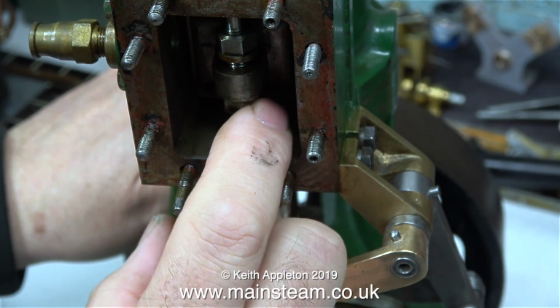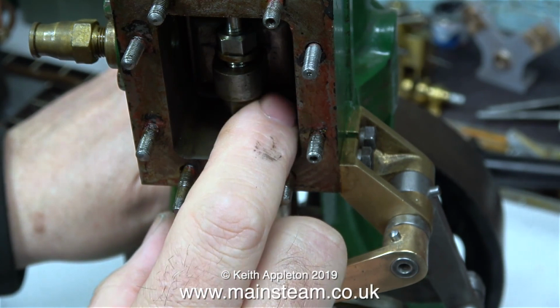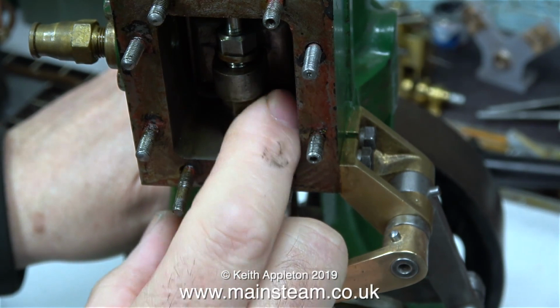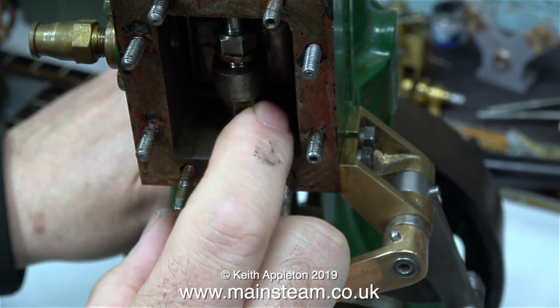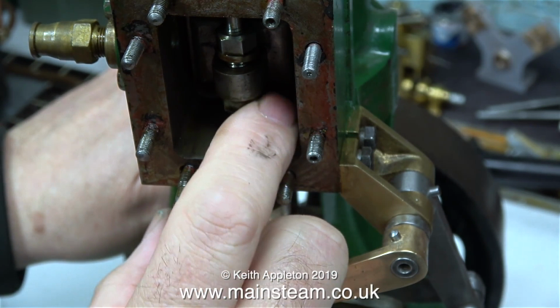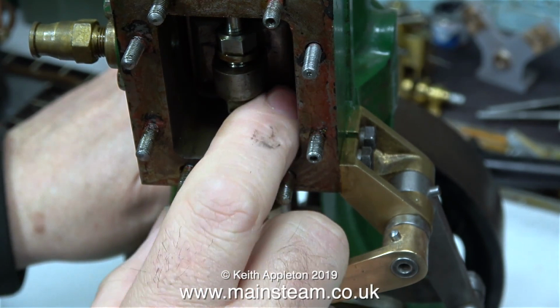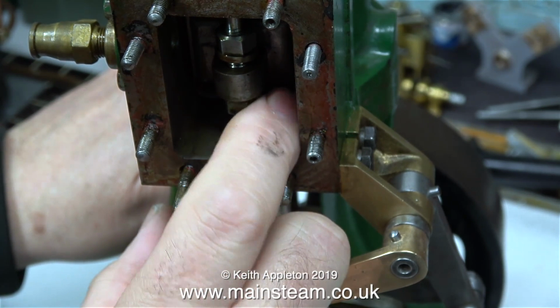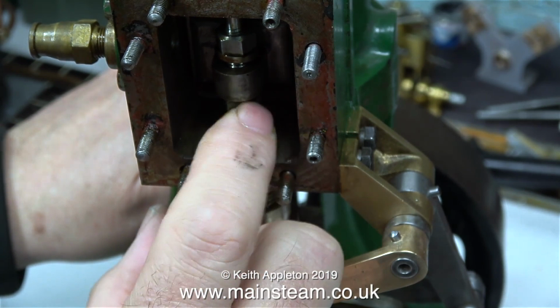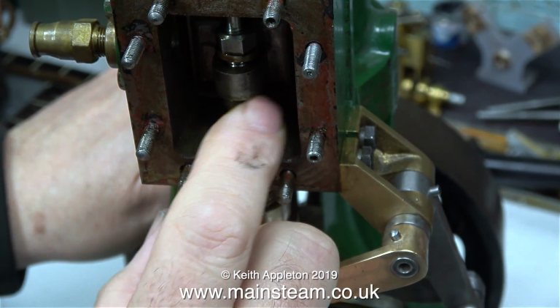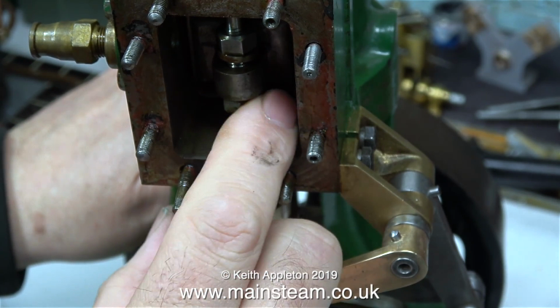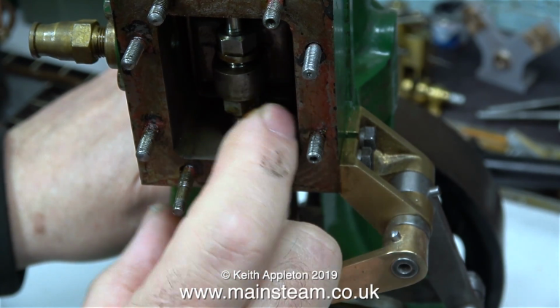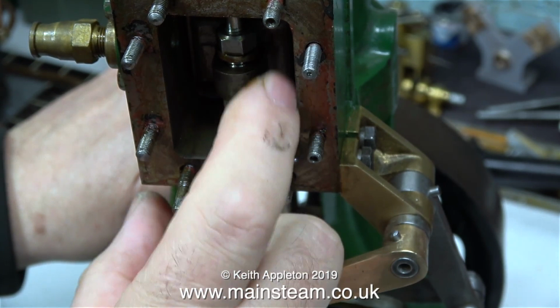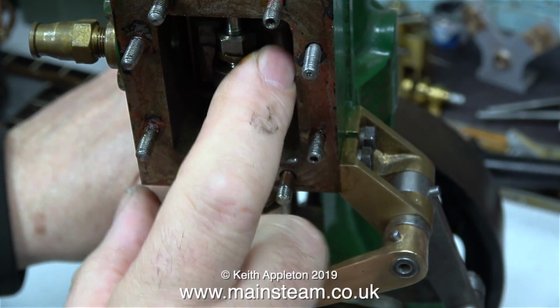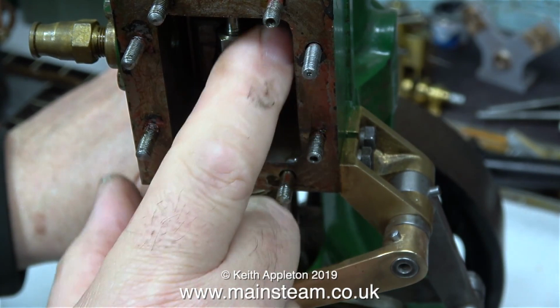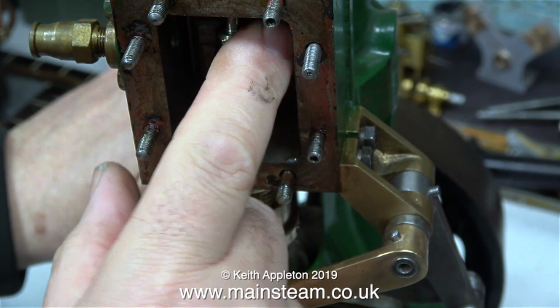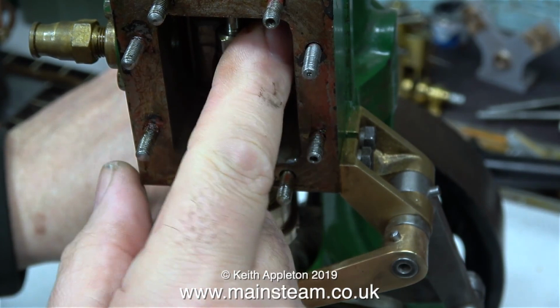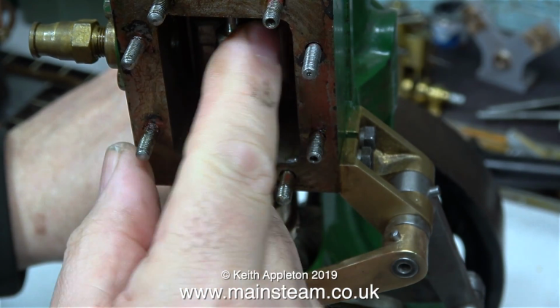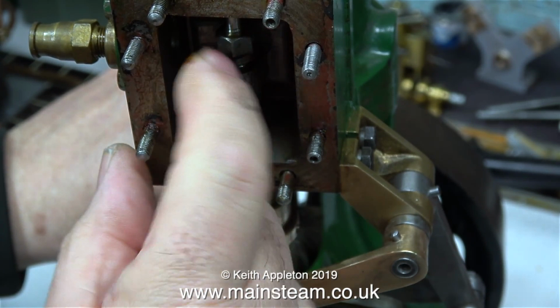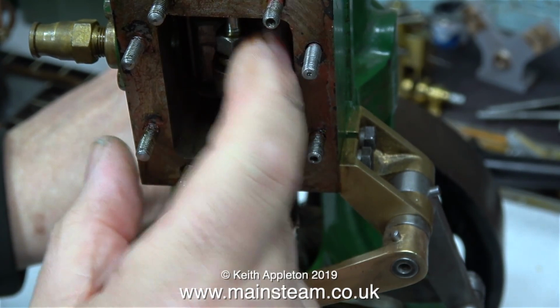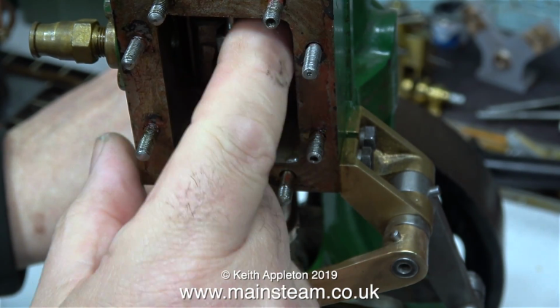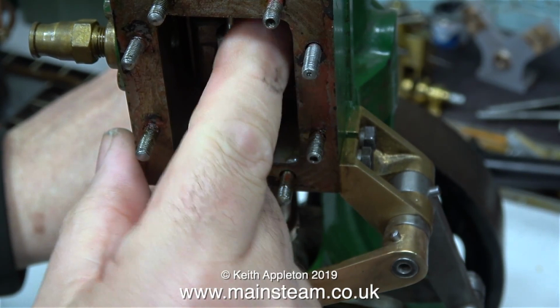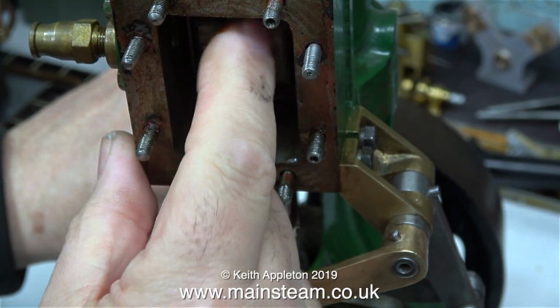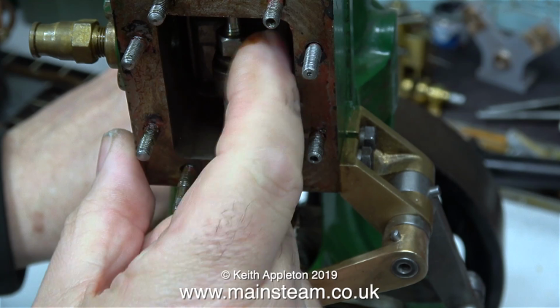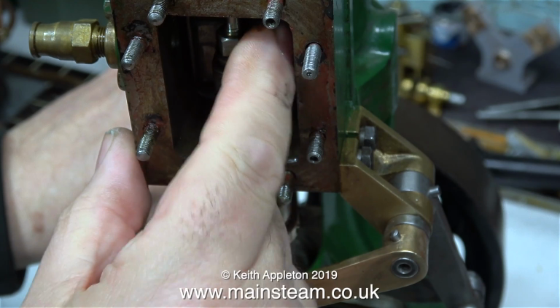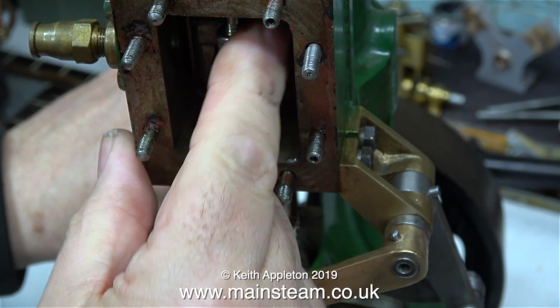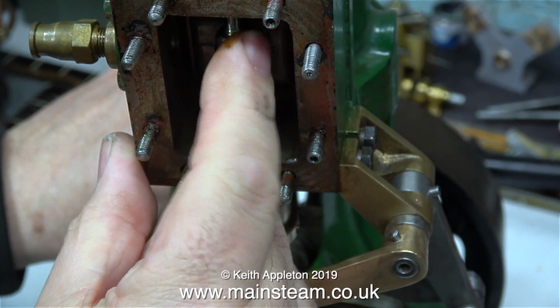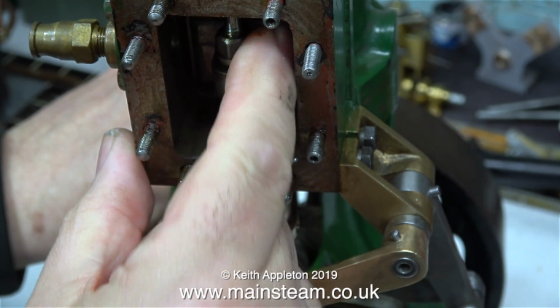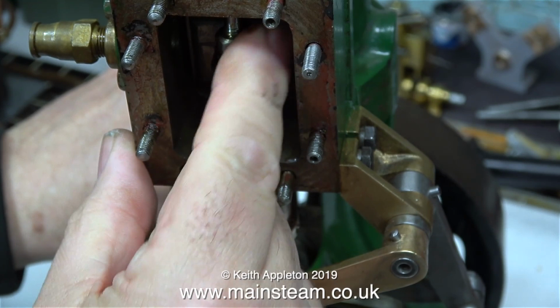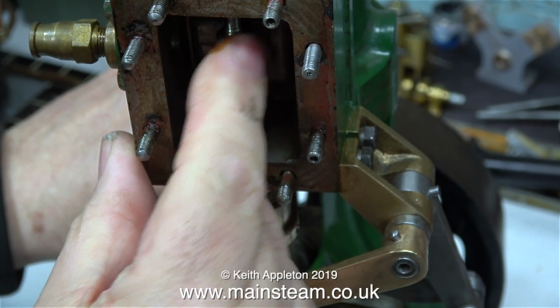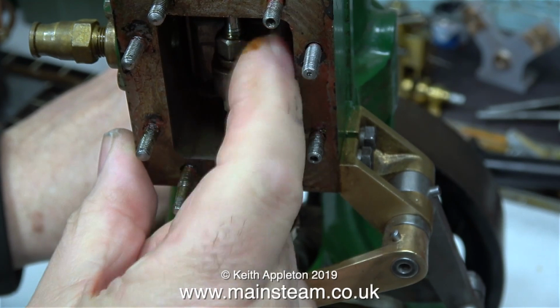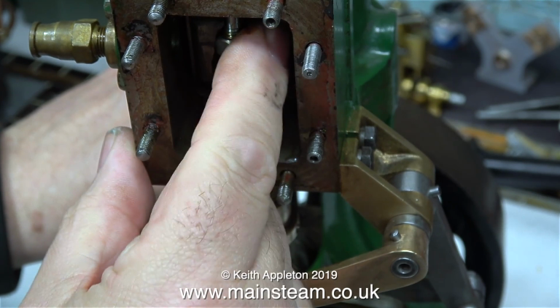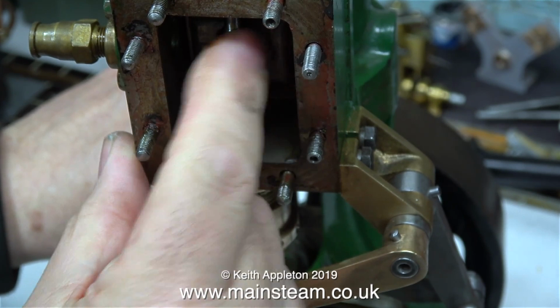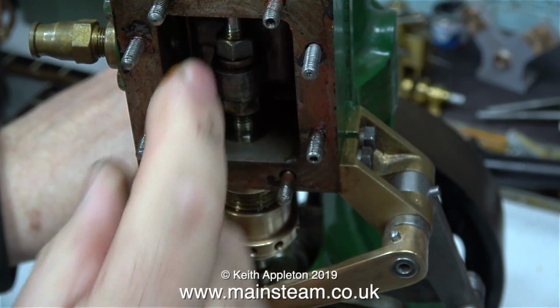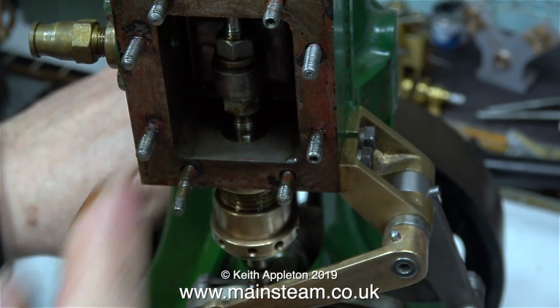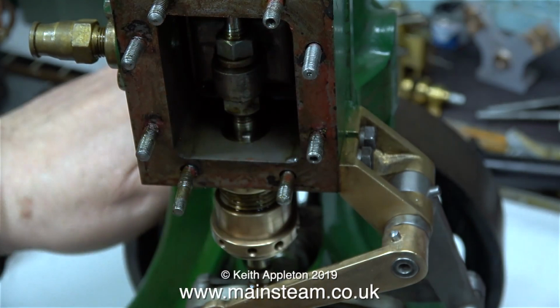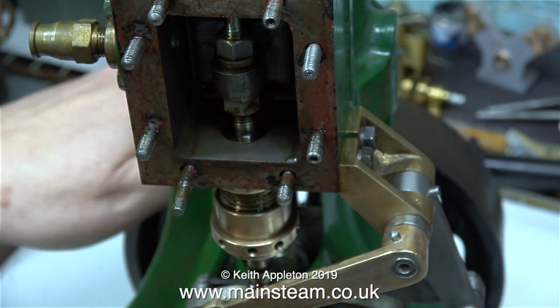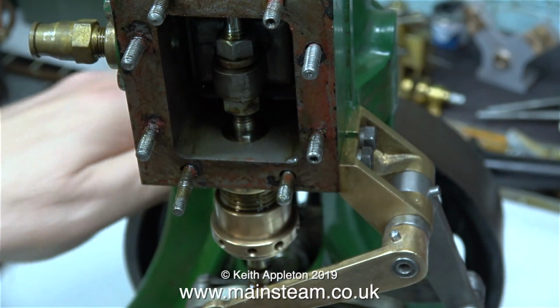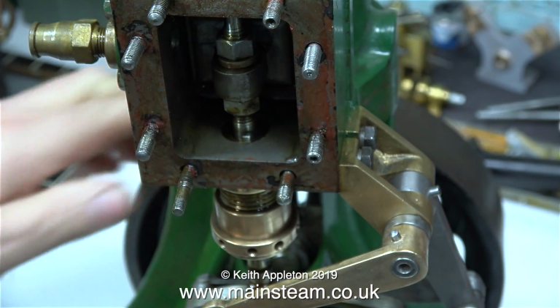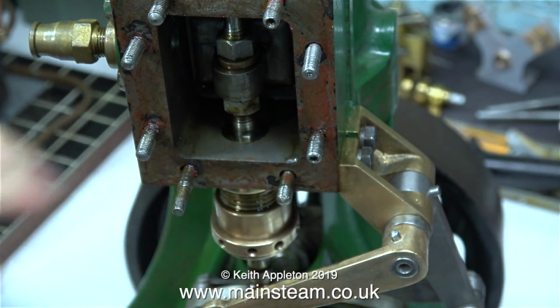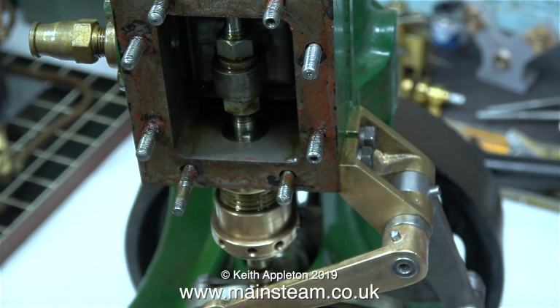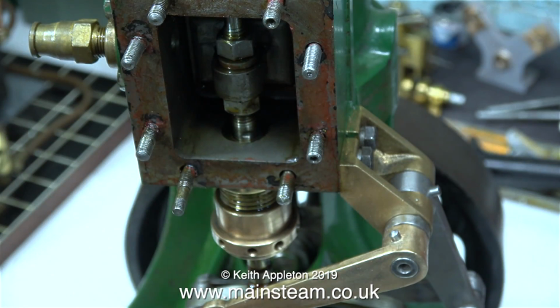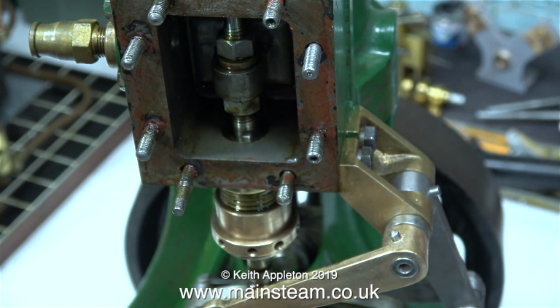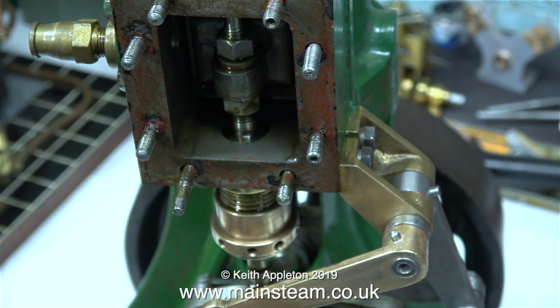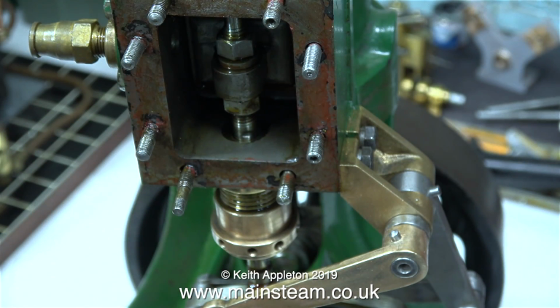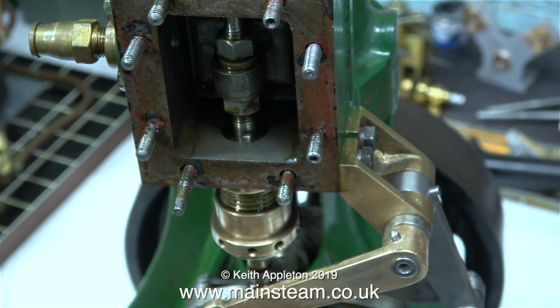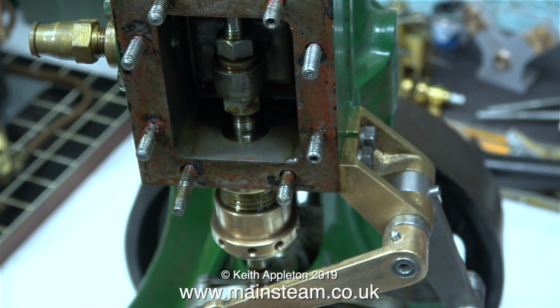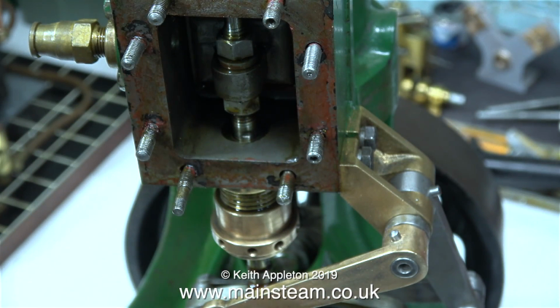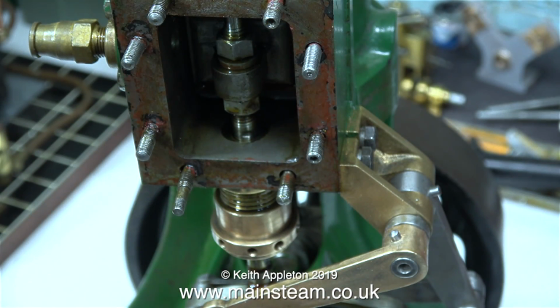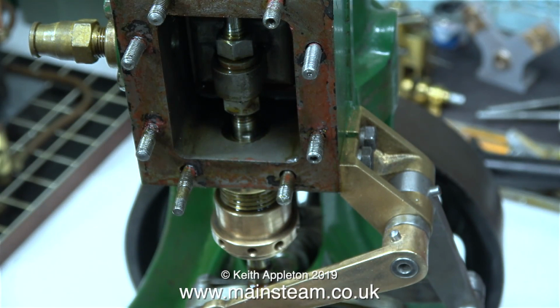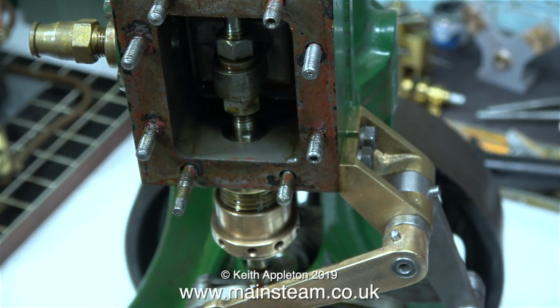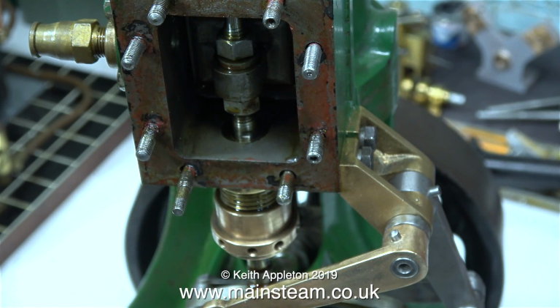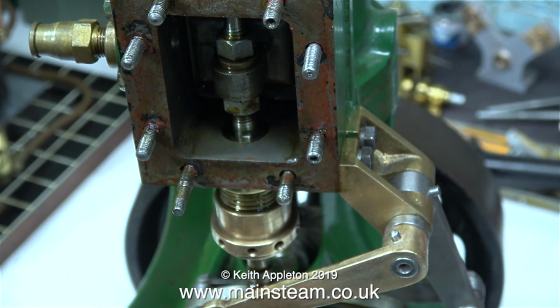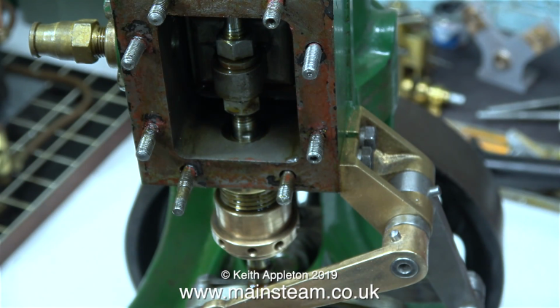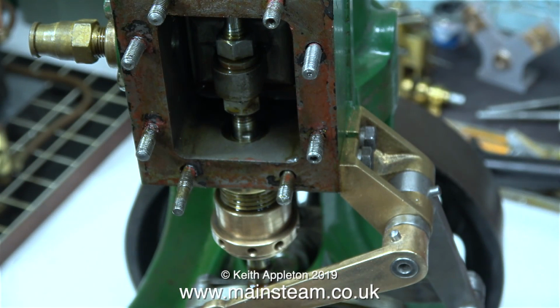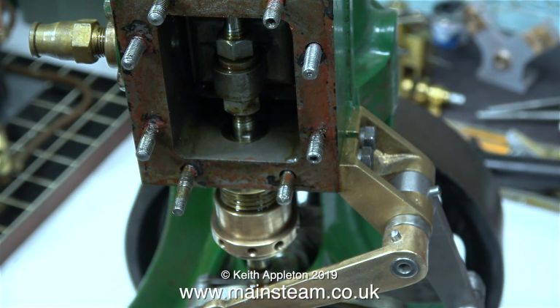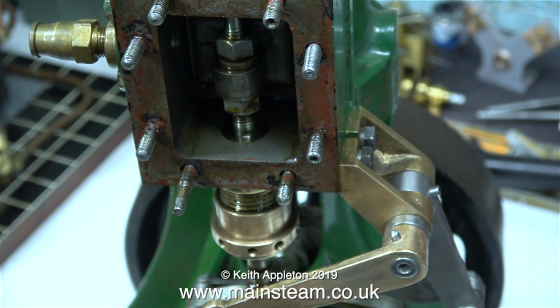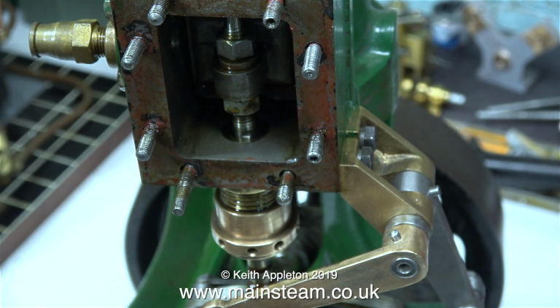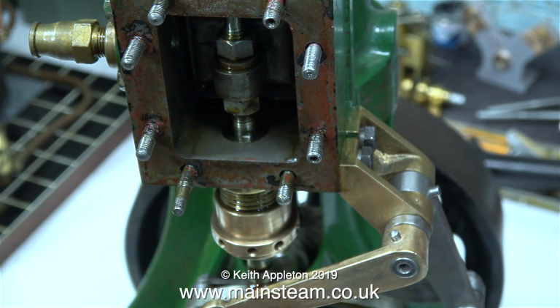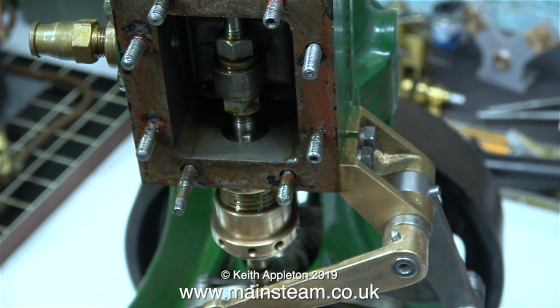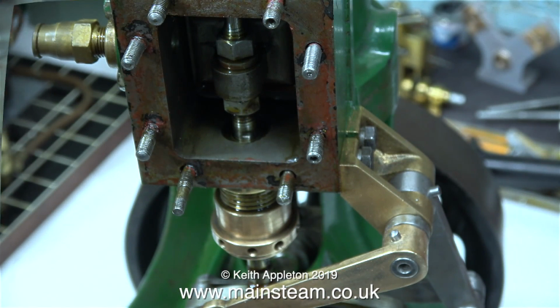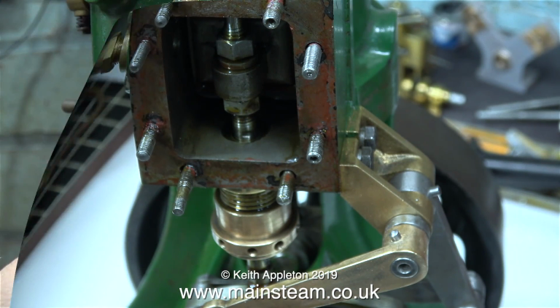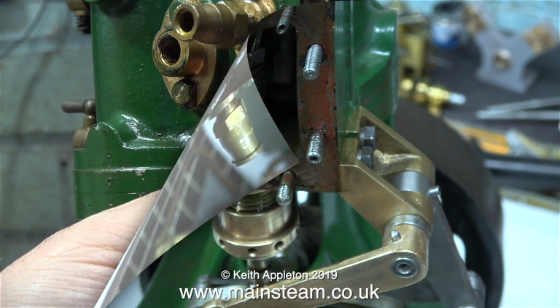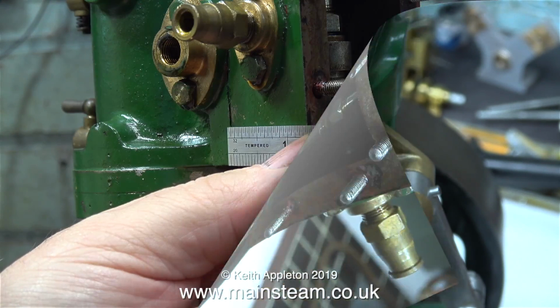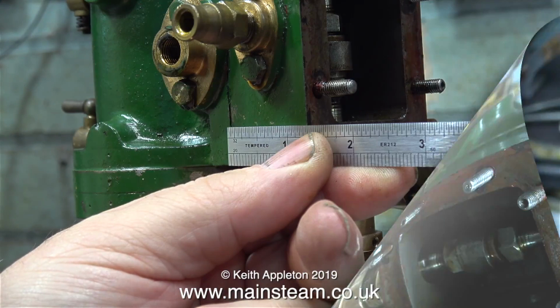These, by the way, are supposed to have lock nuts on them, but they don't. I'll make it so that these nuts do not work loose in the next episode.